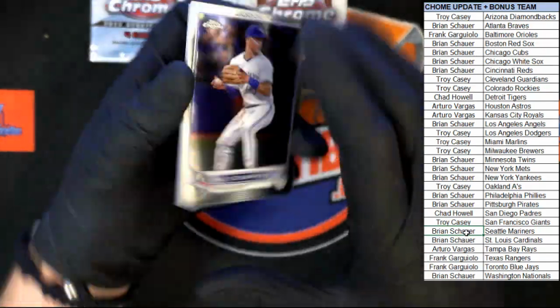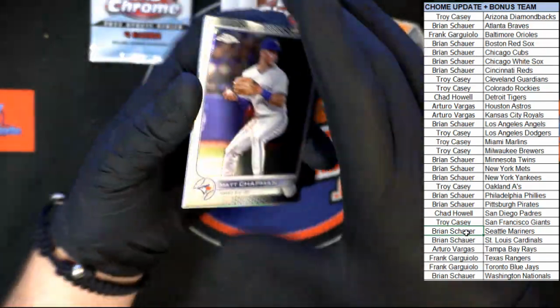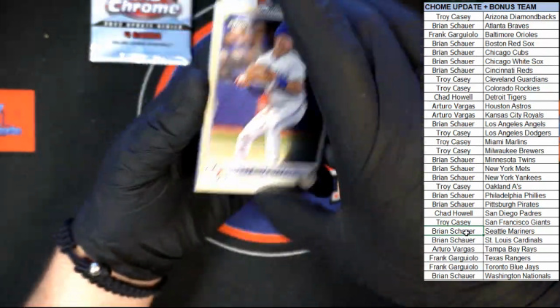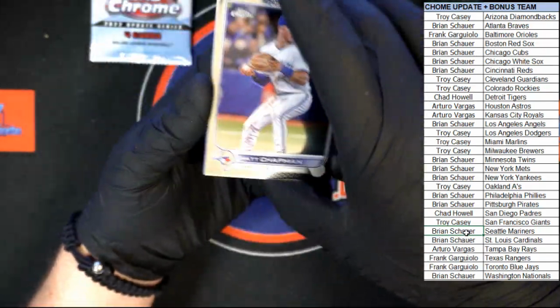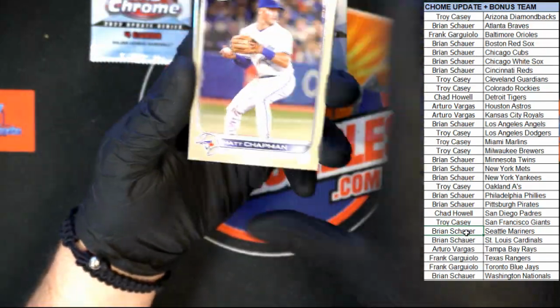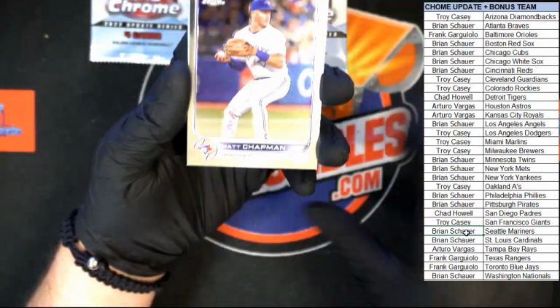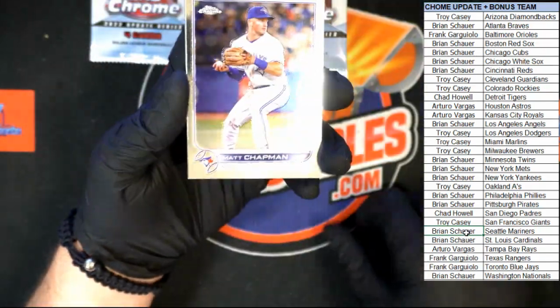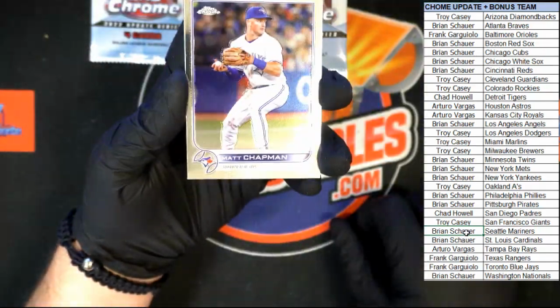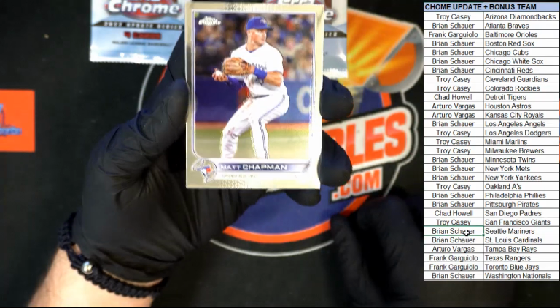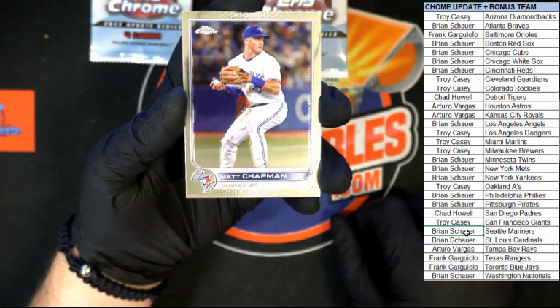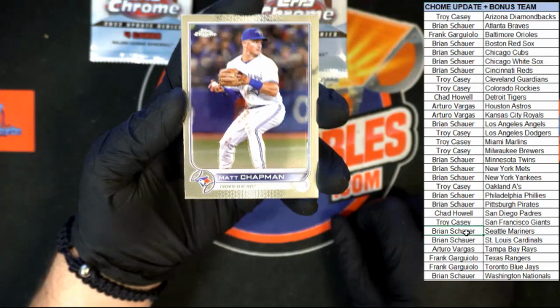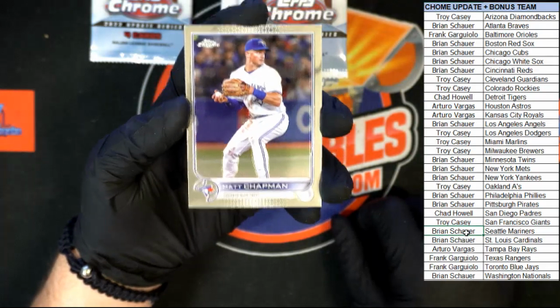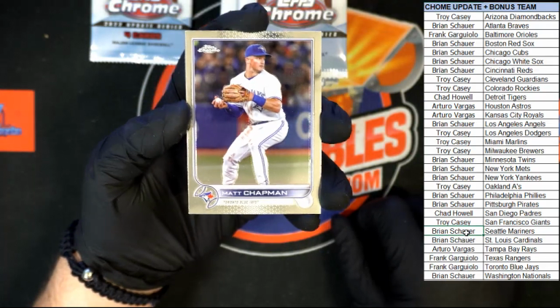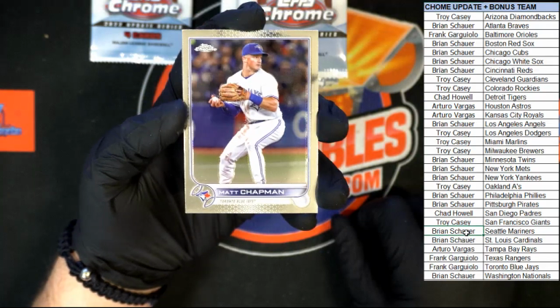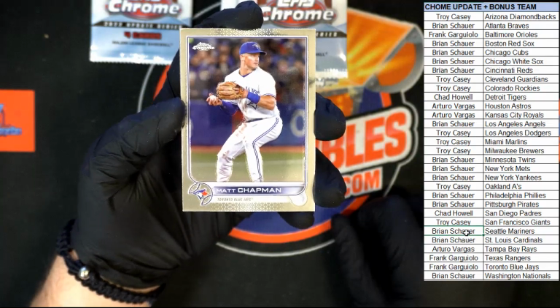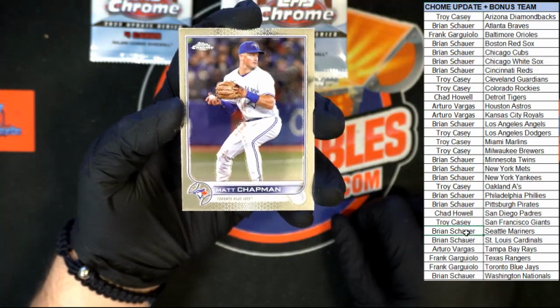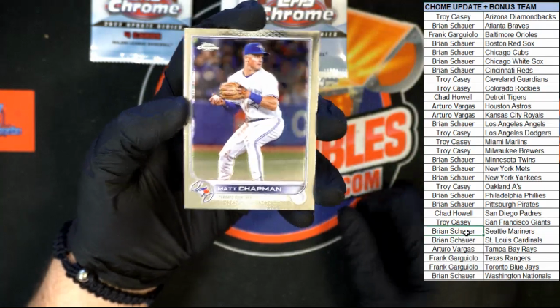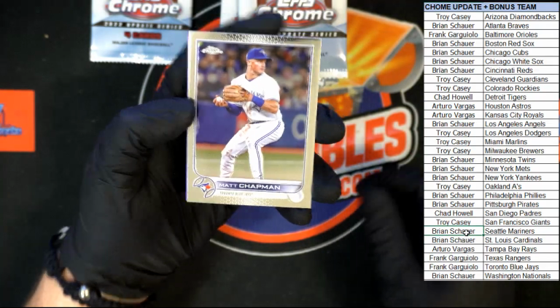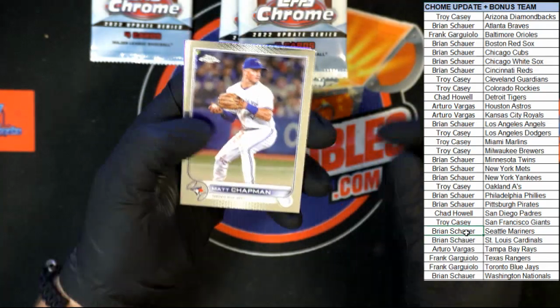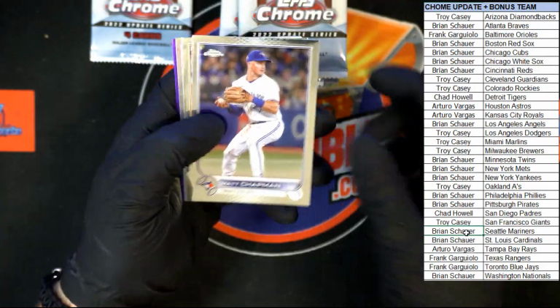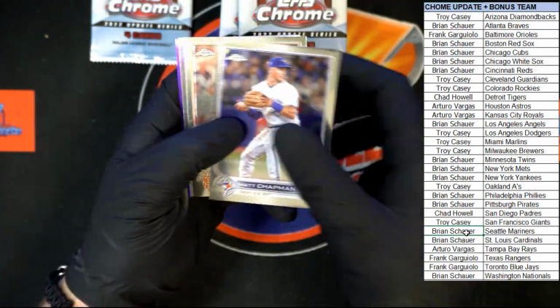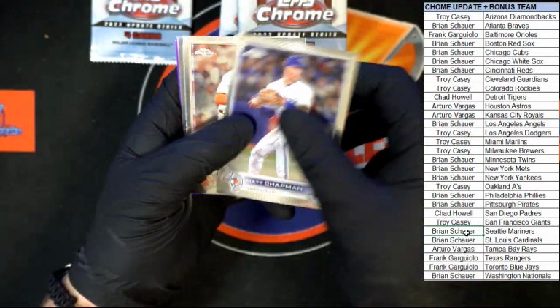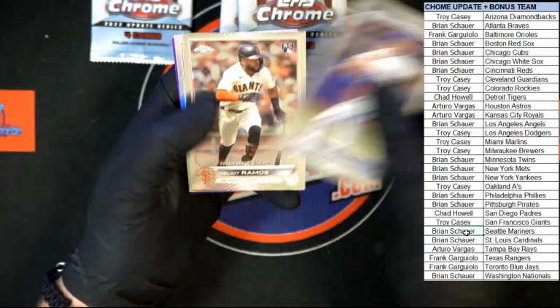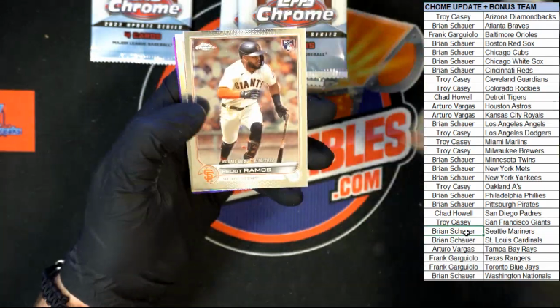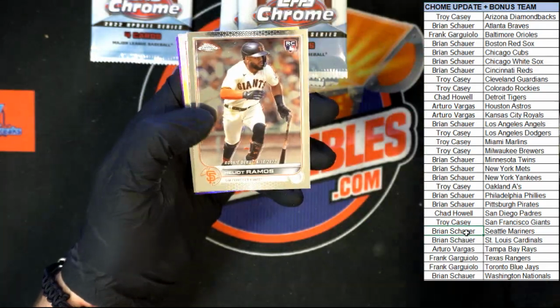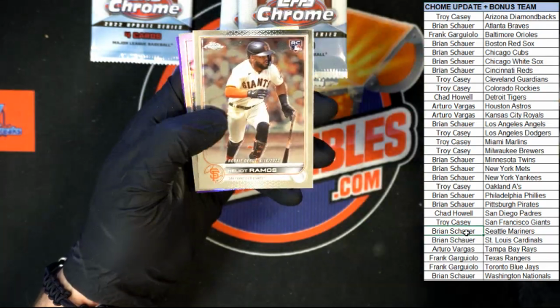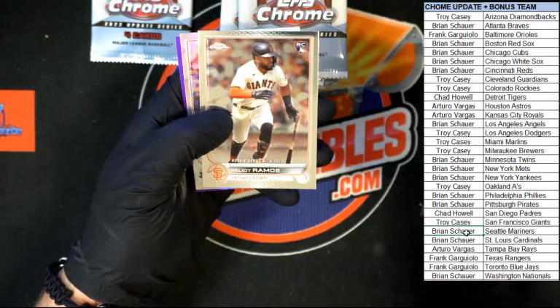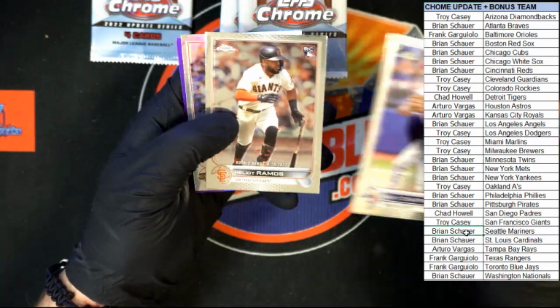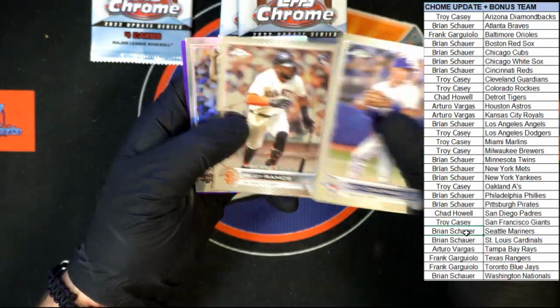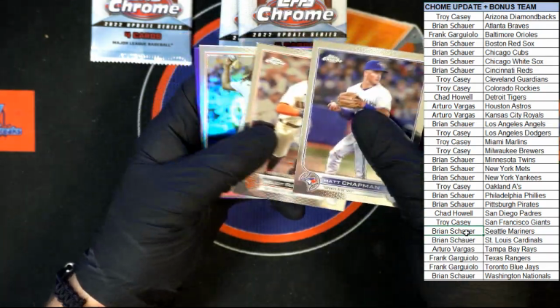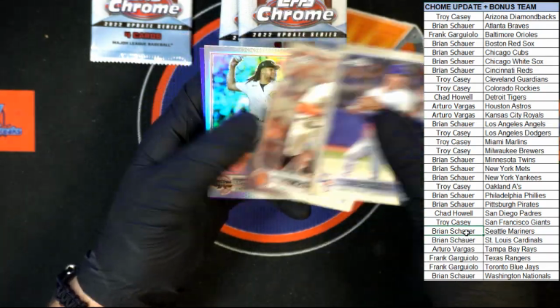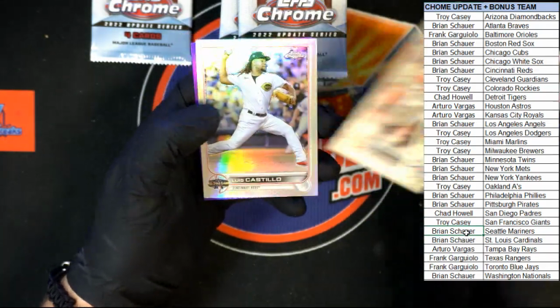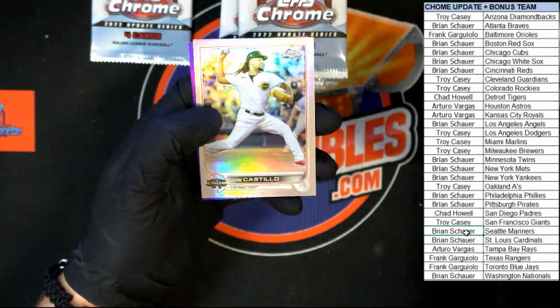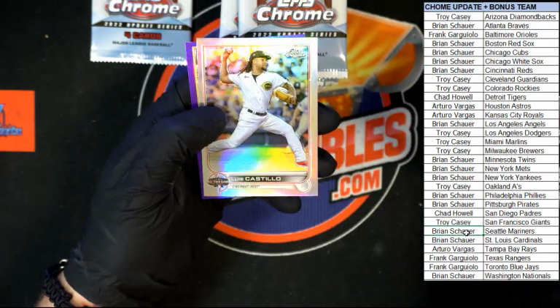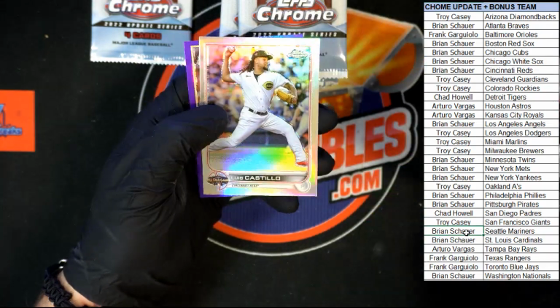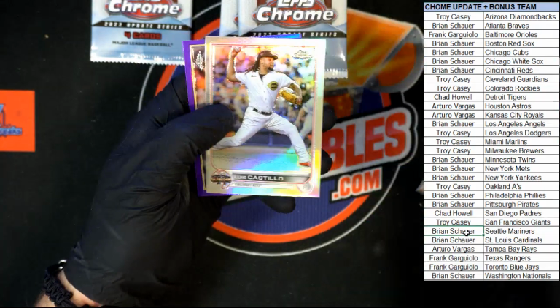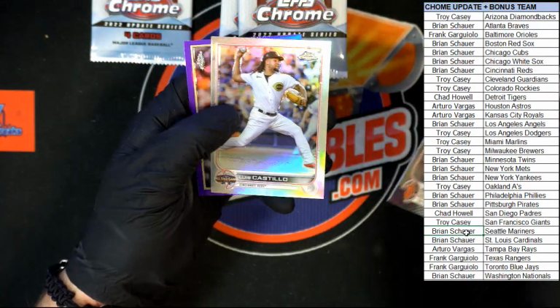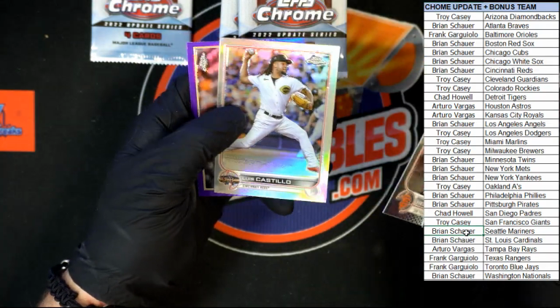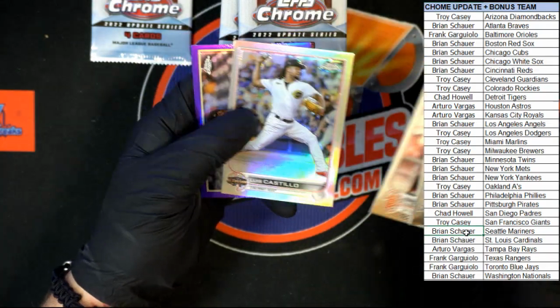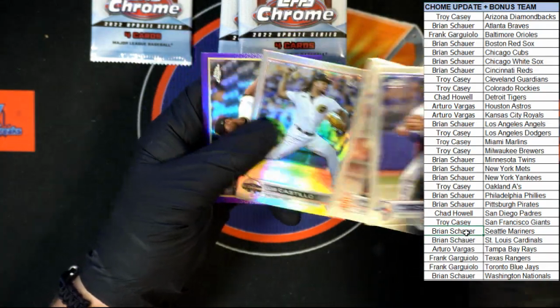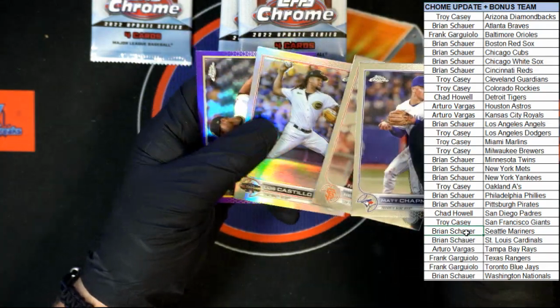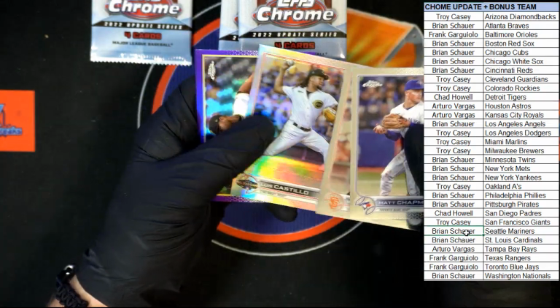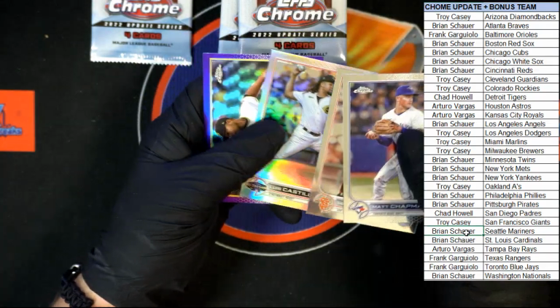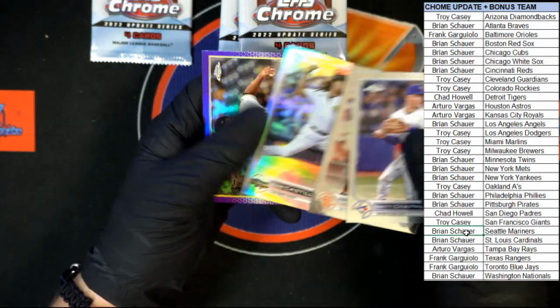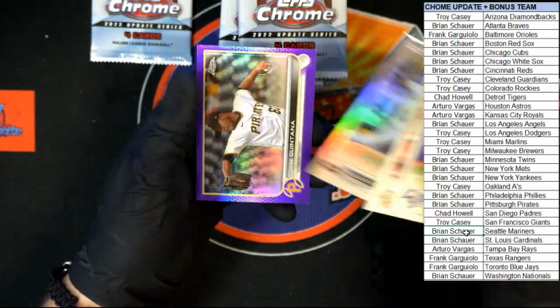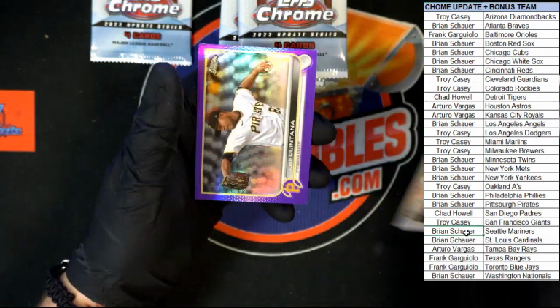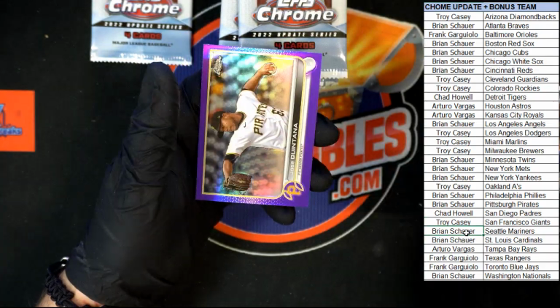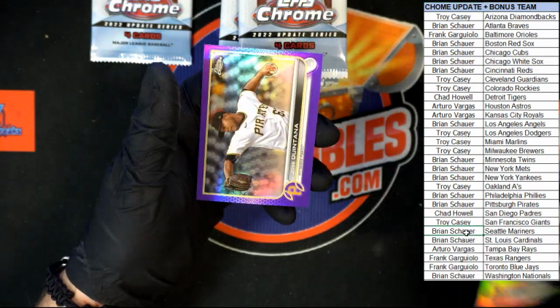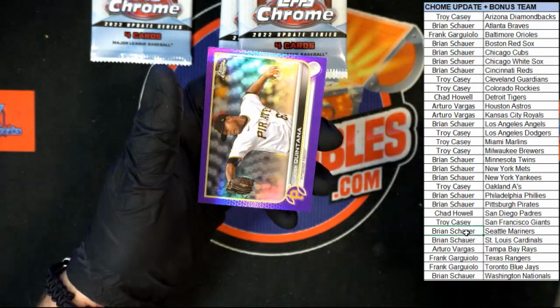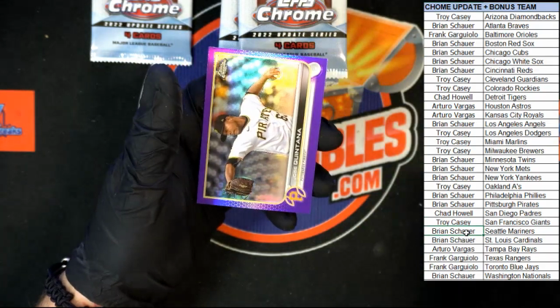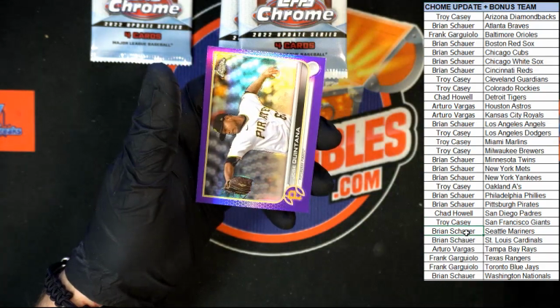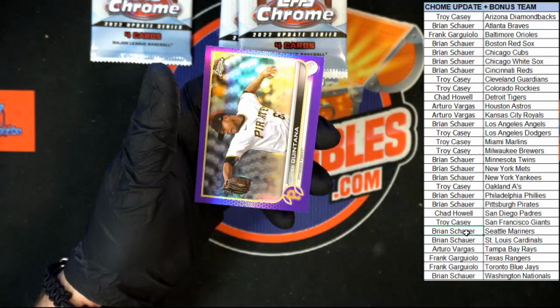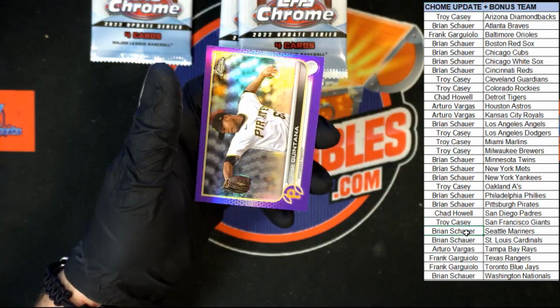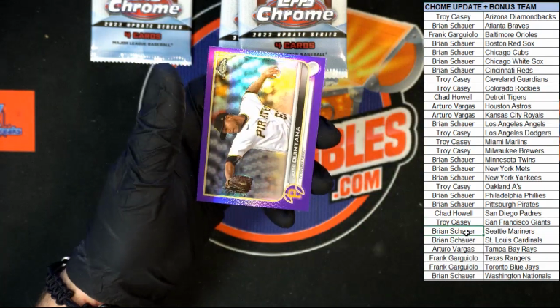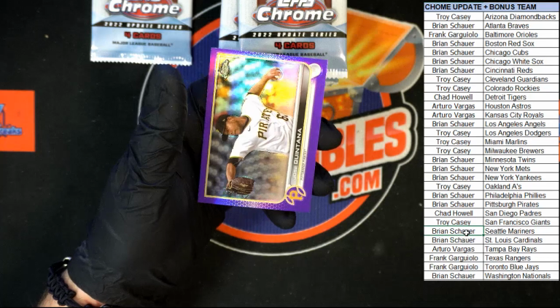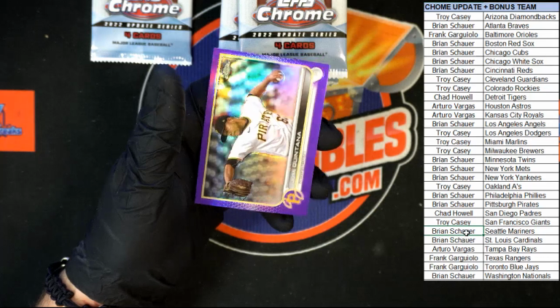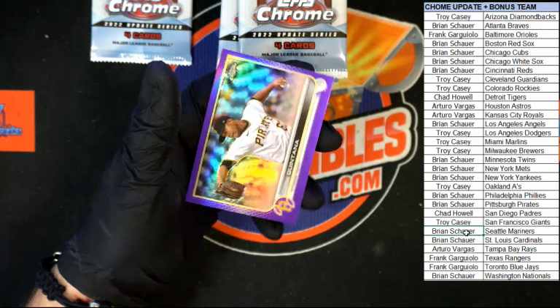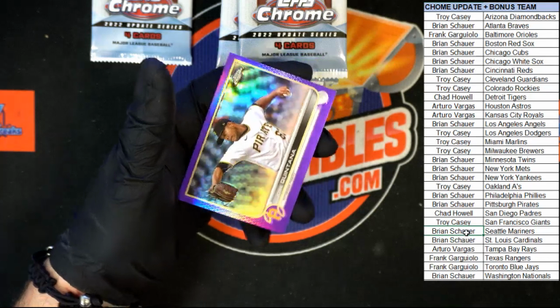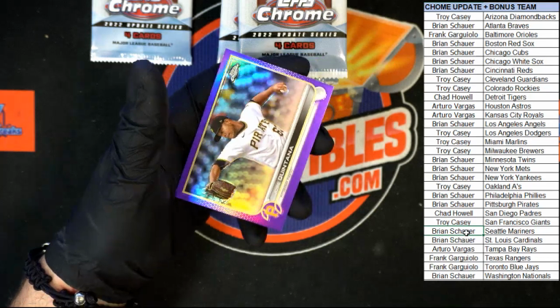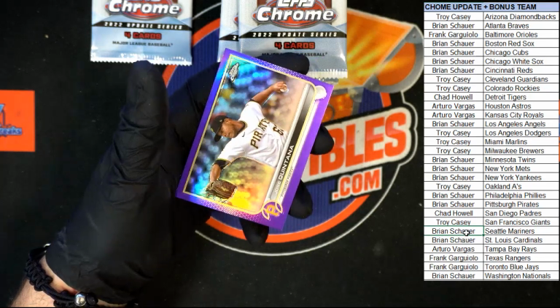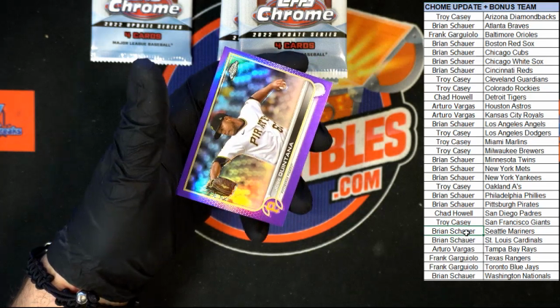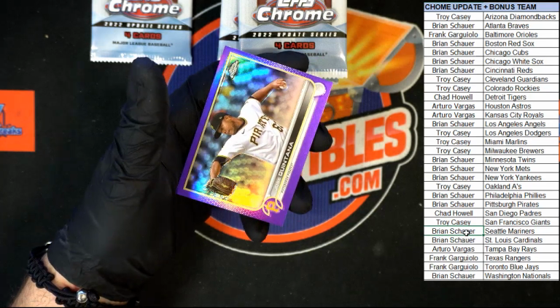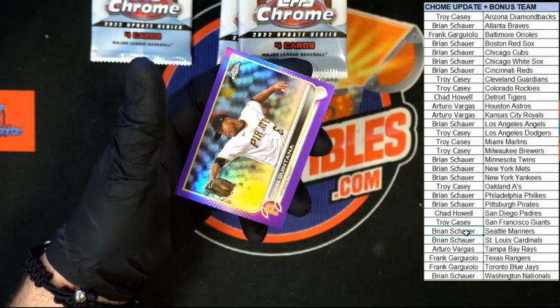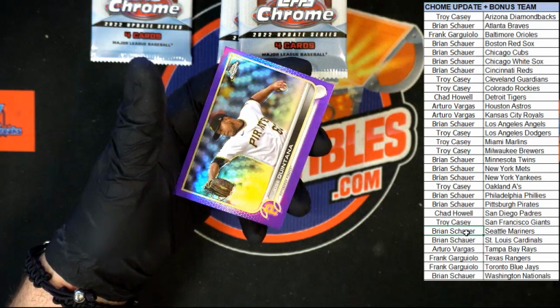All right — Chapman, Ramos, Castillo All-Star, and Quintana purple.